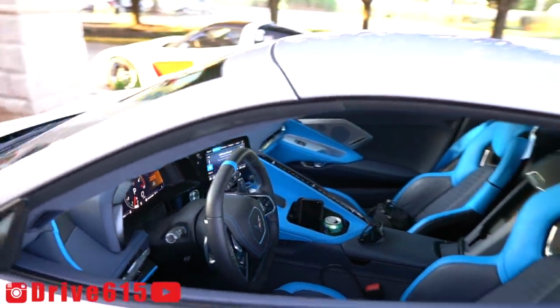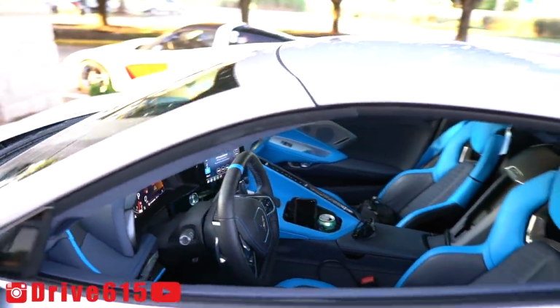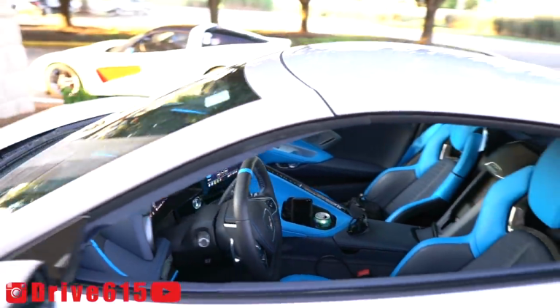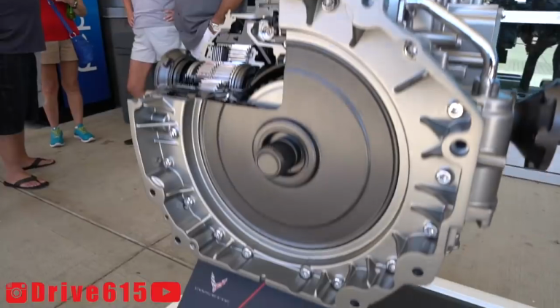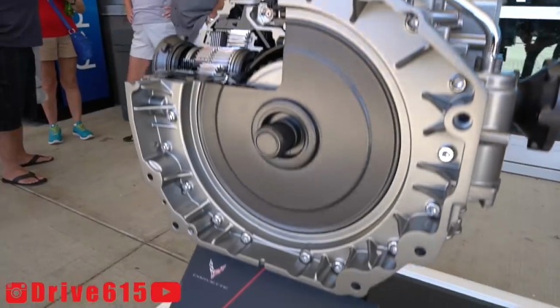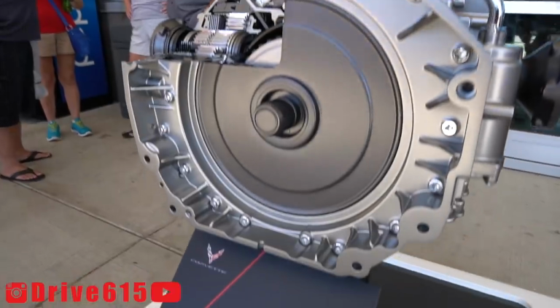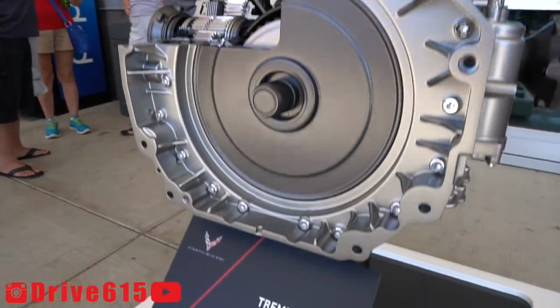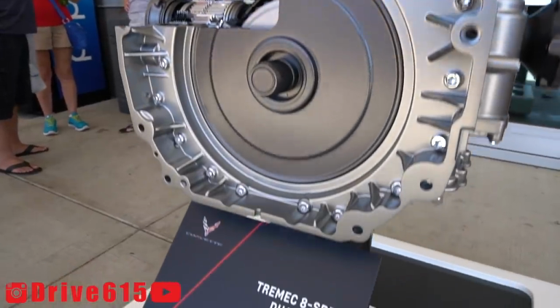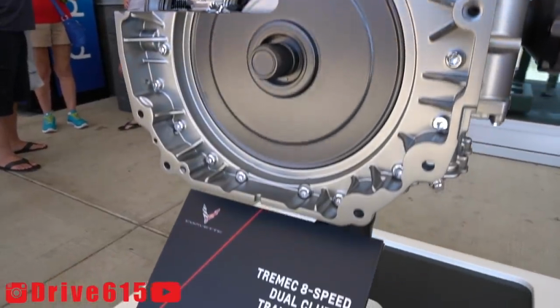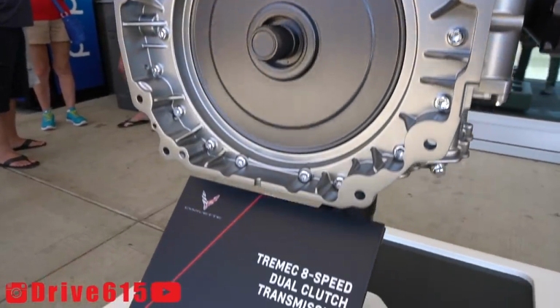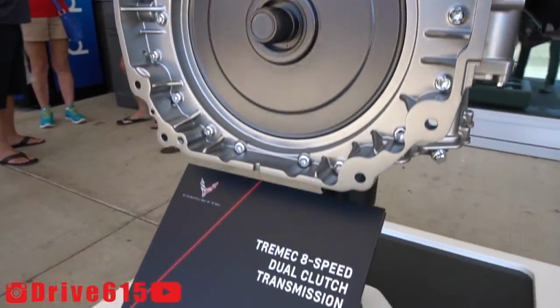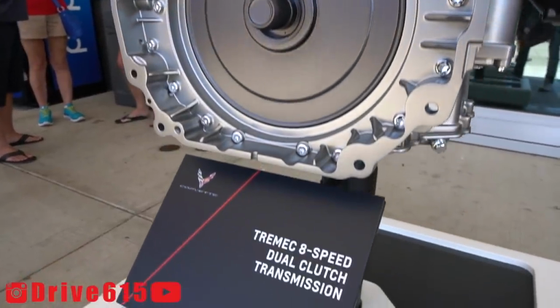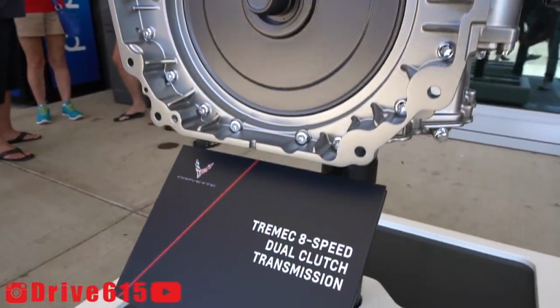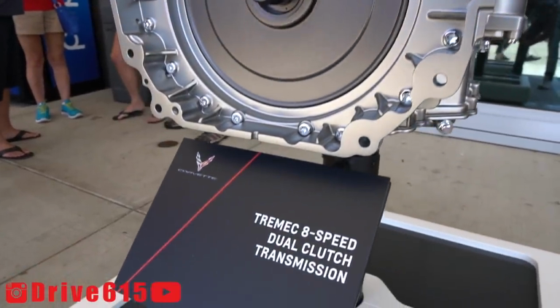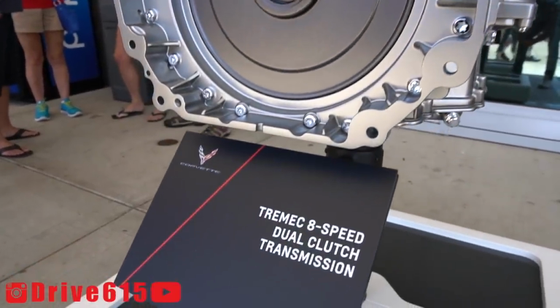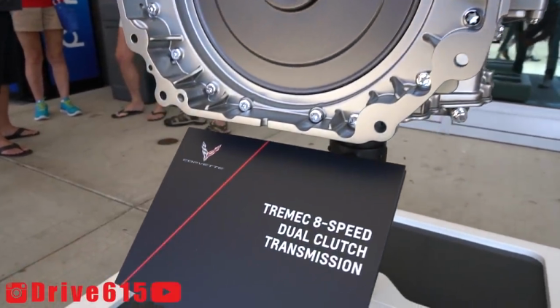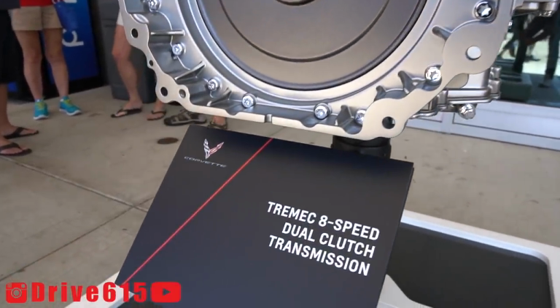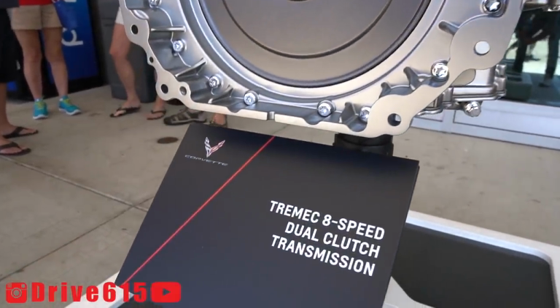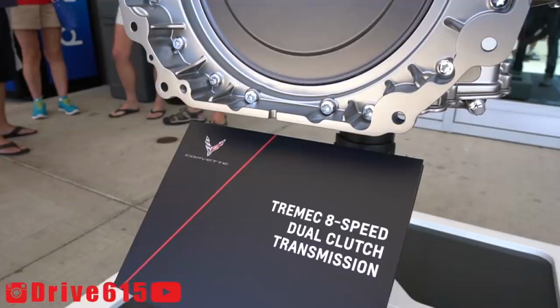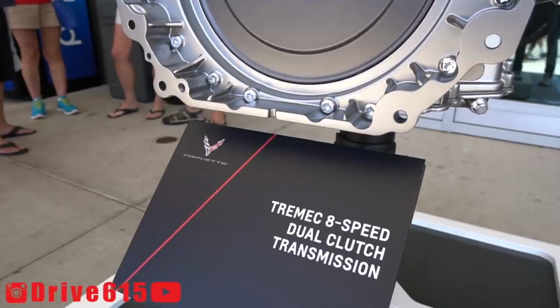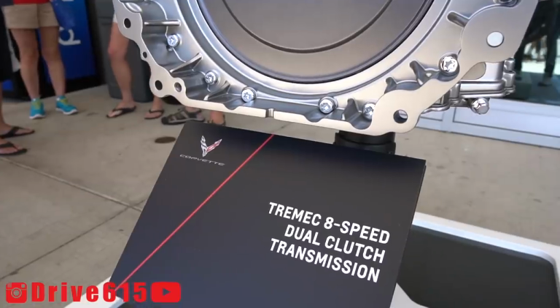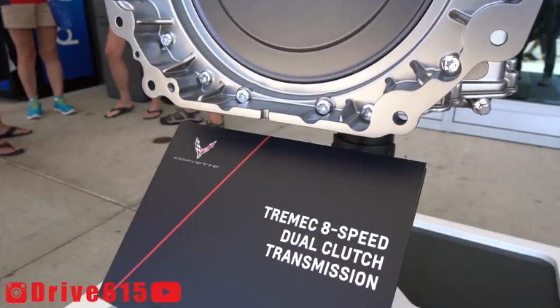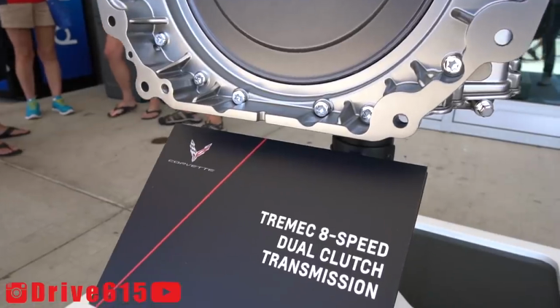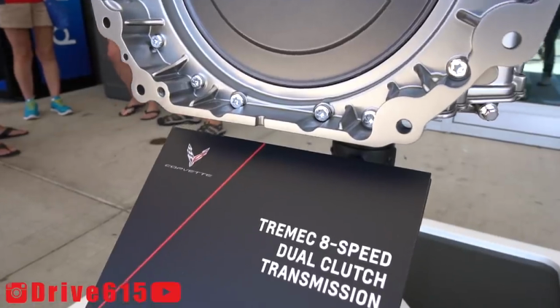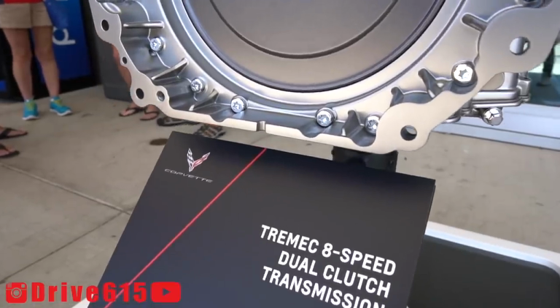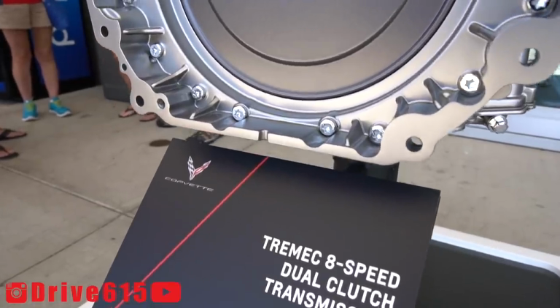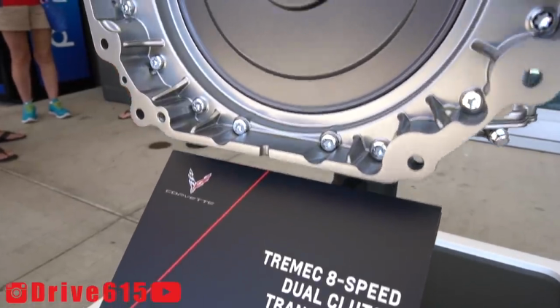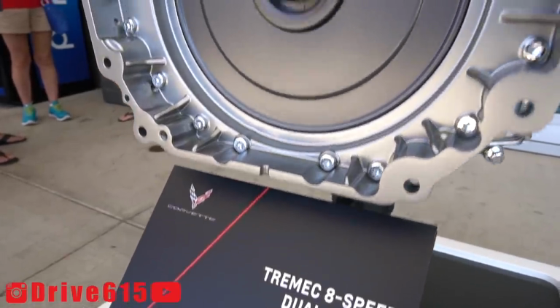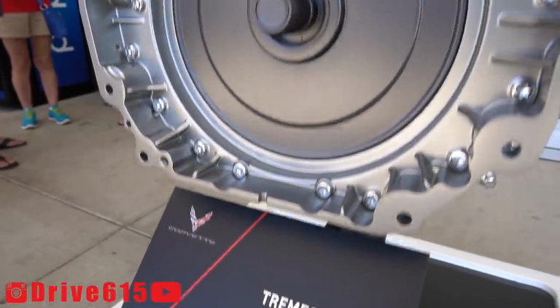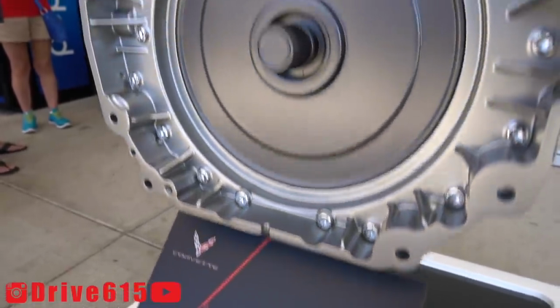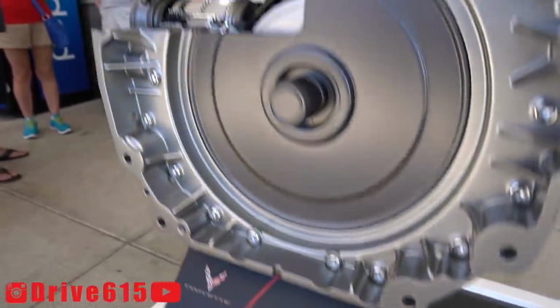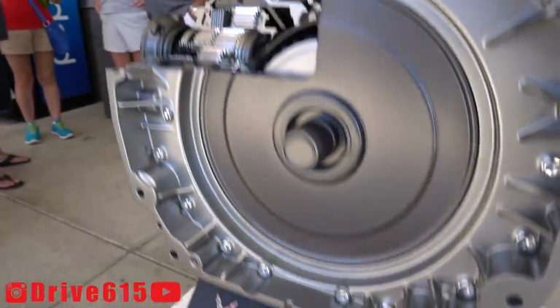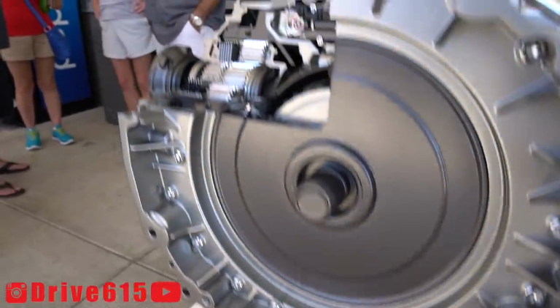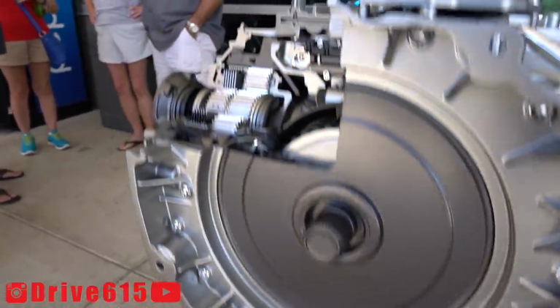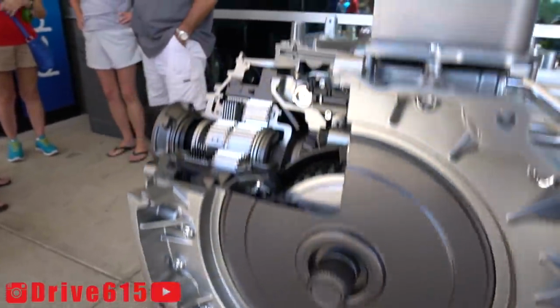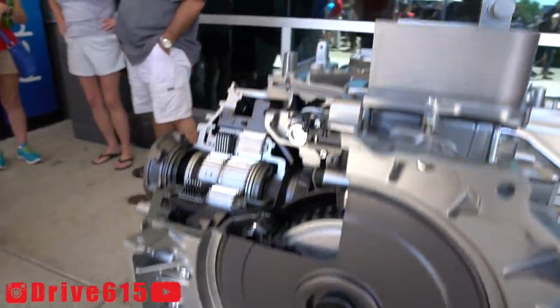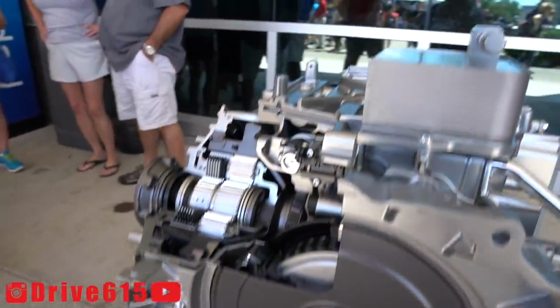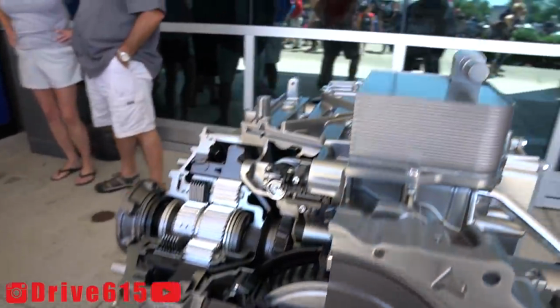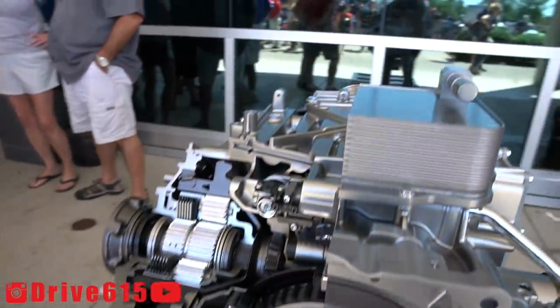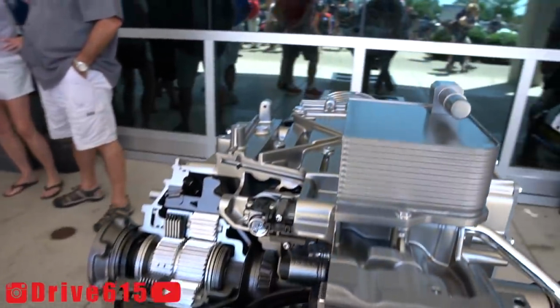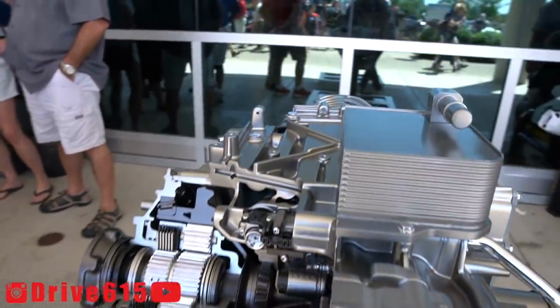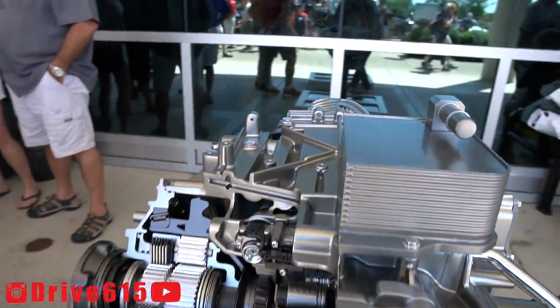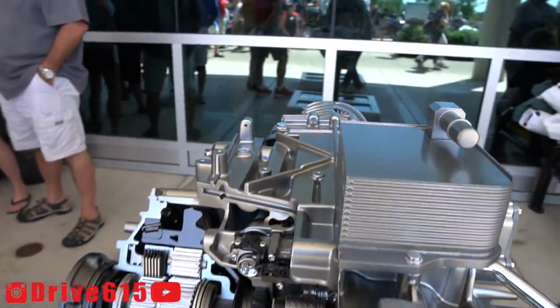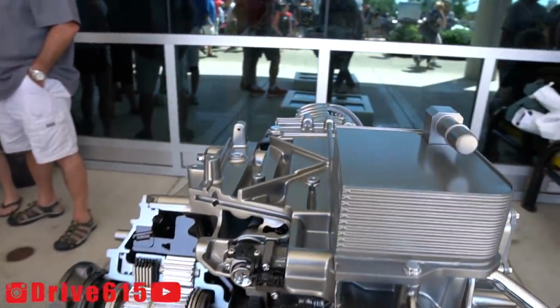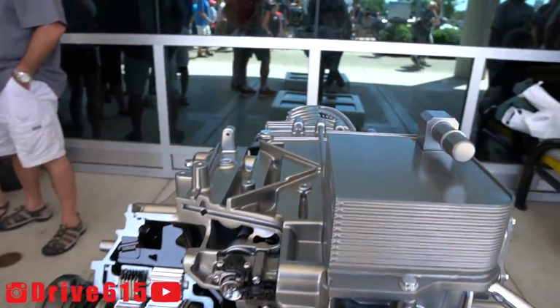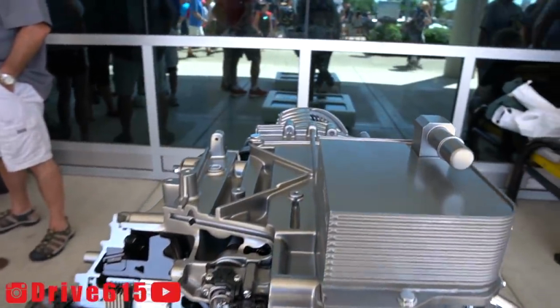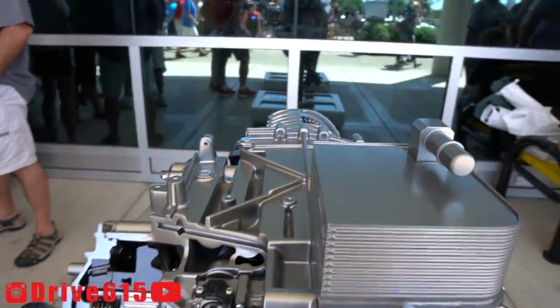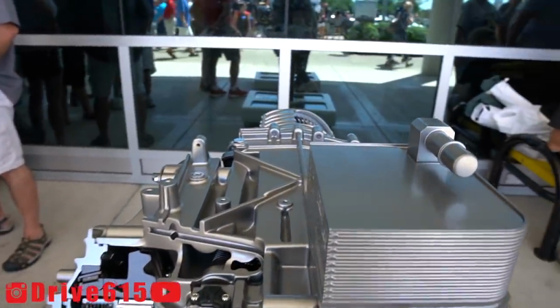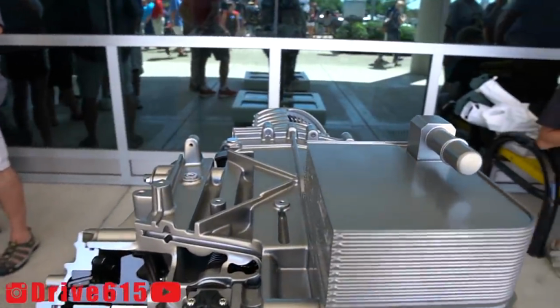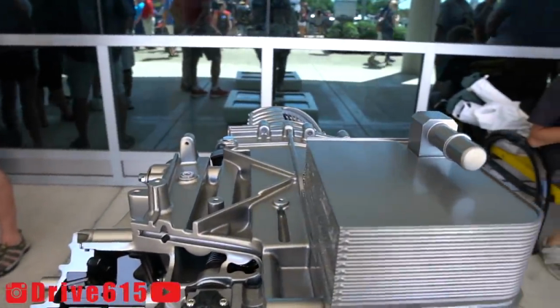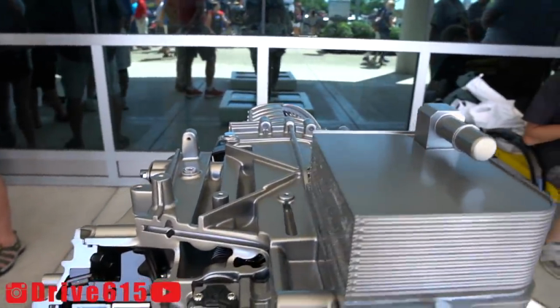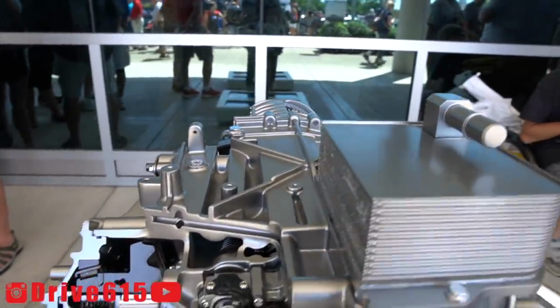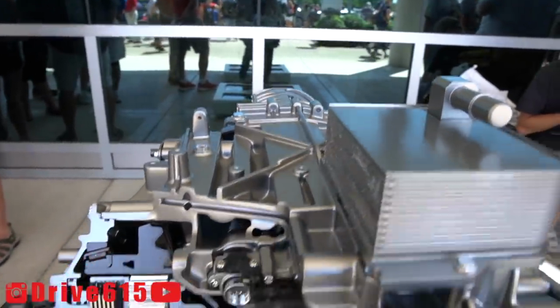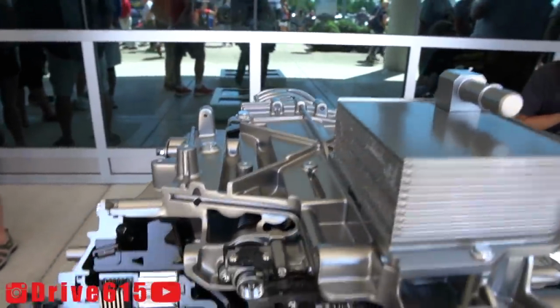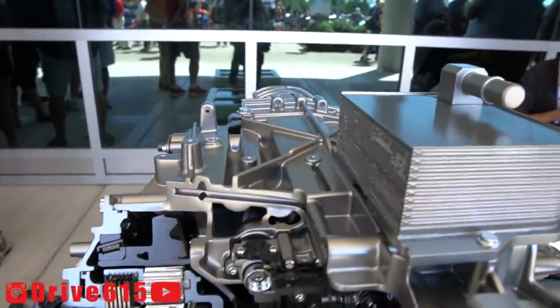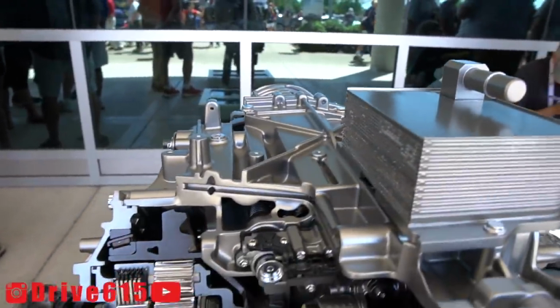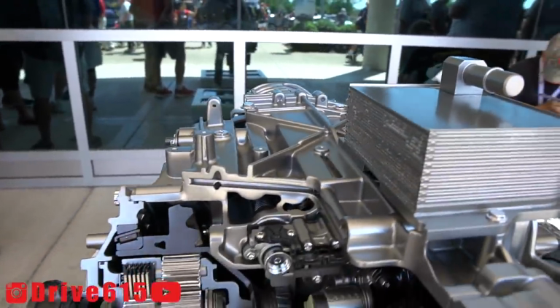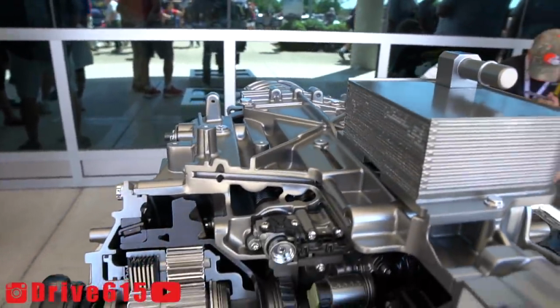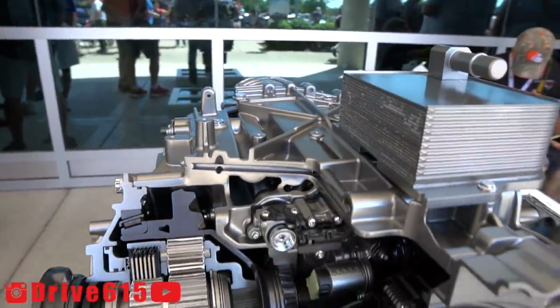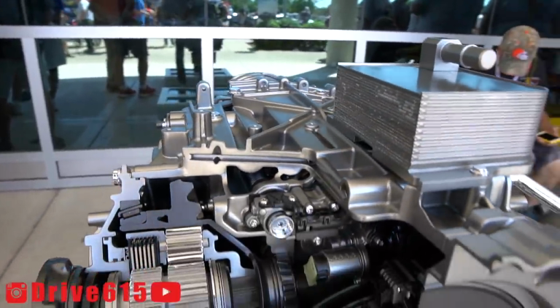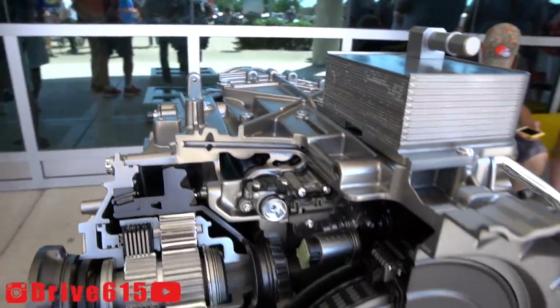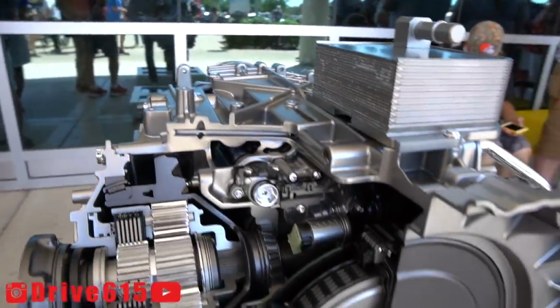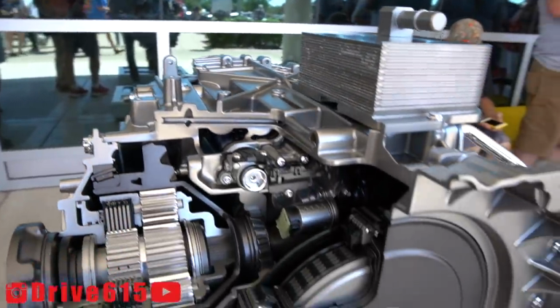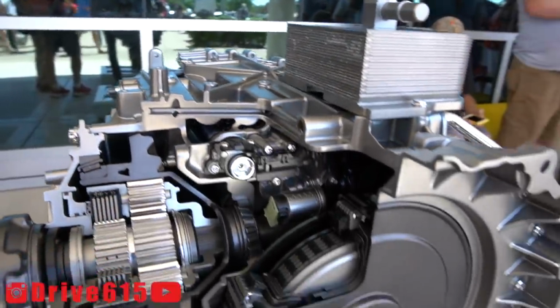Here's the Tremec 8-speed dual-clutch transmission. Take an inside look at that.